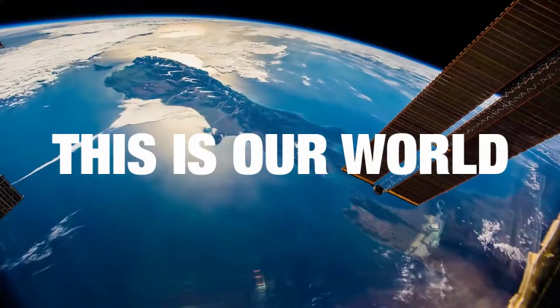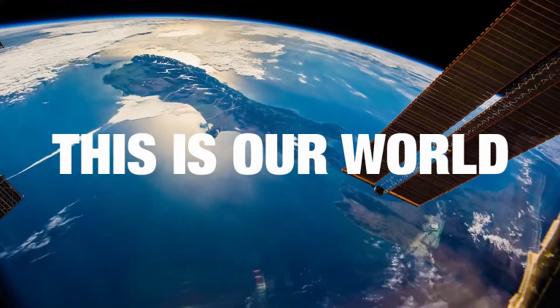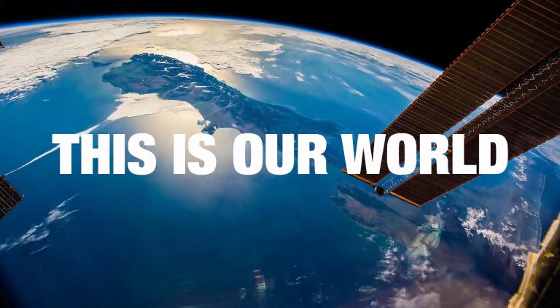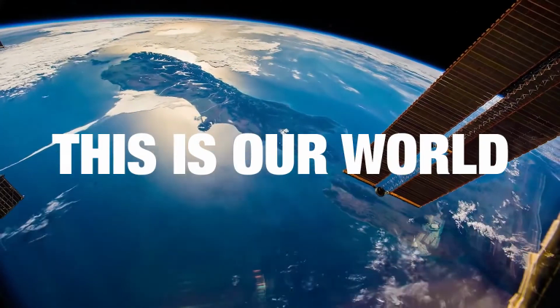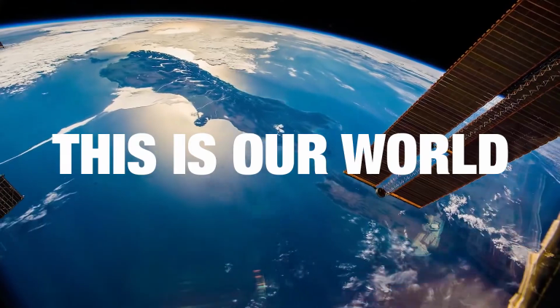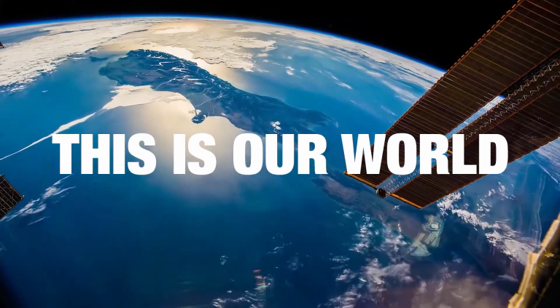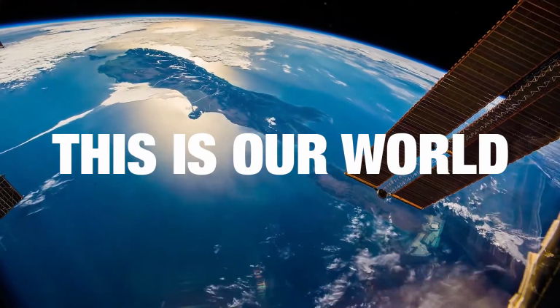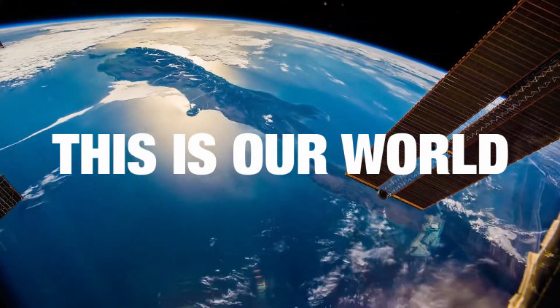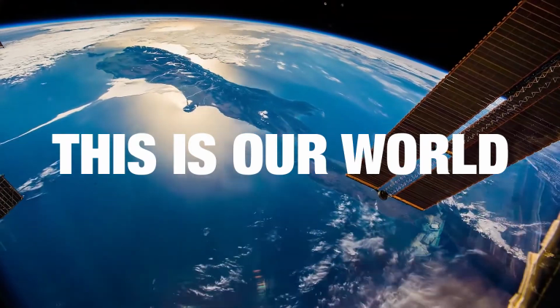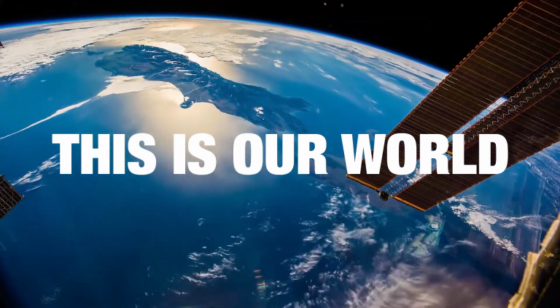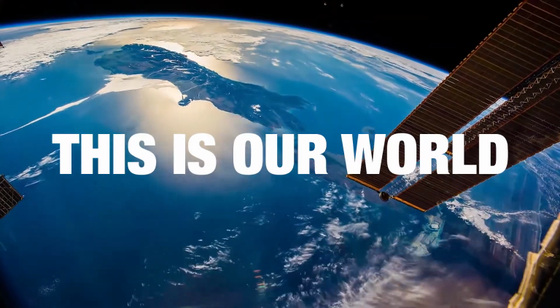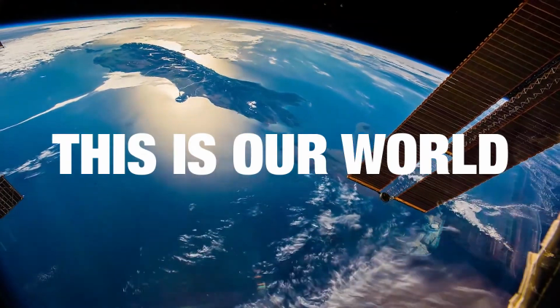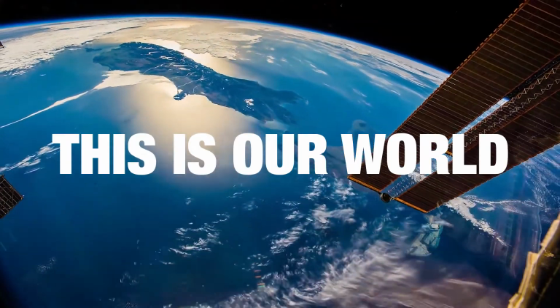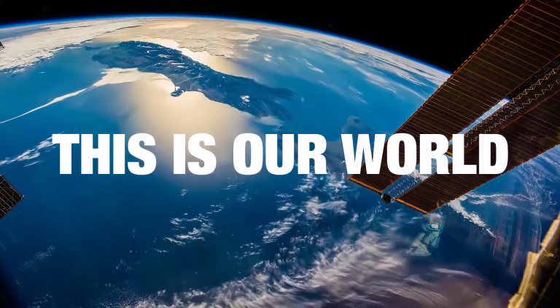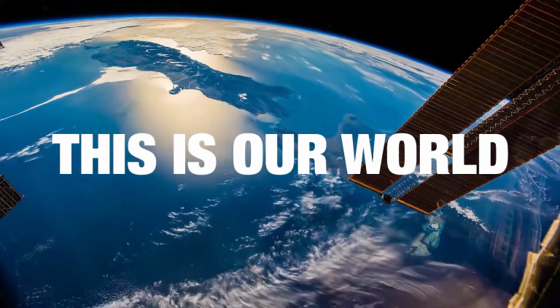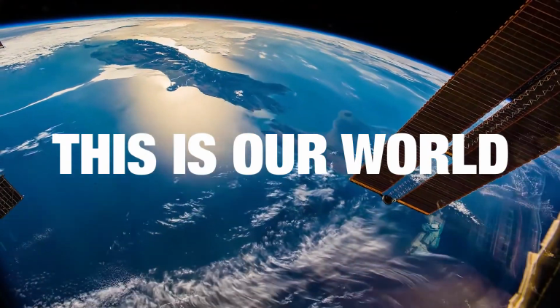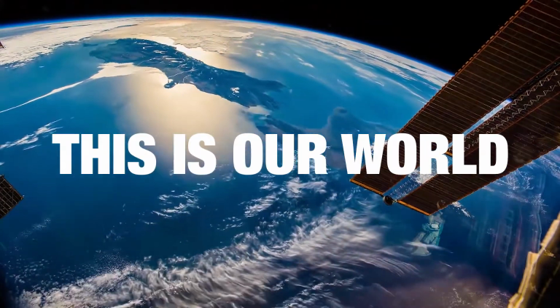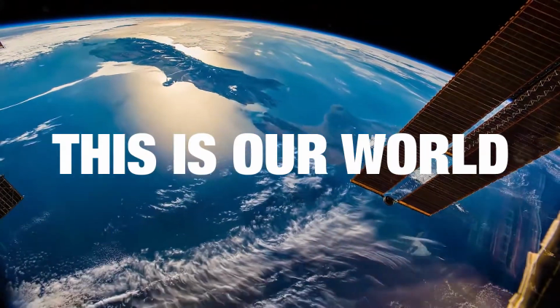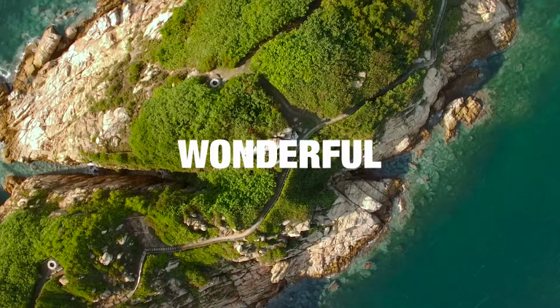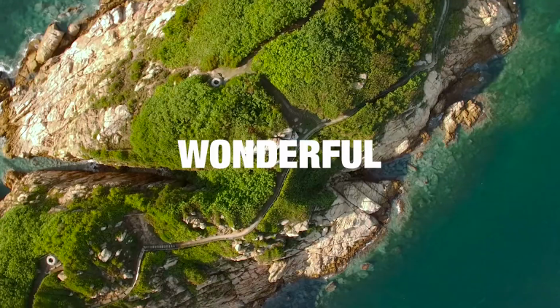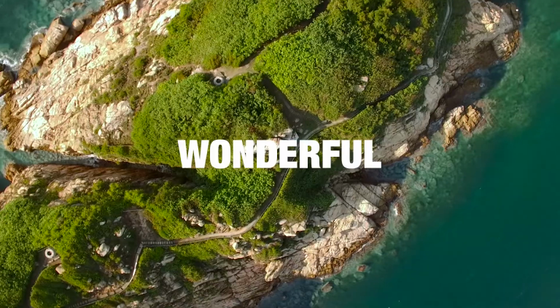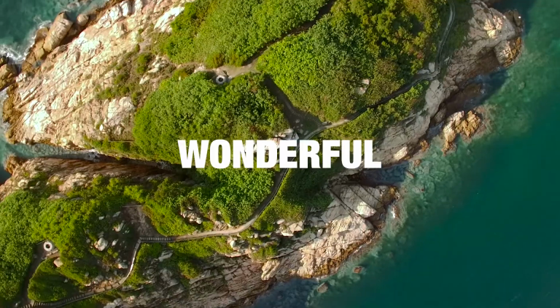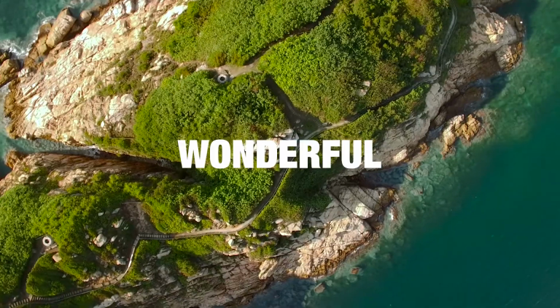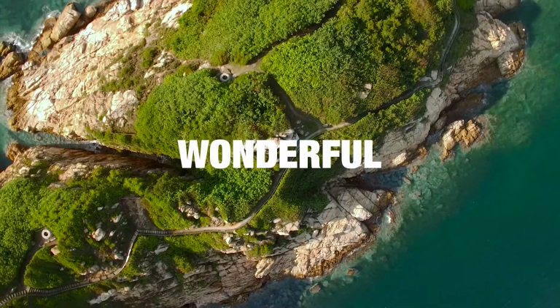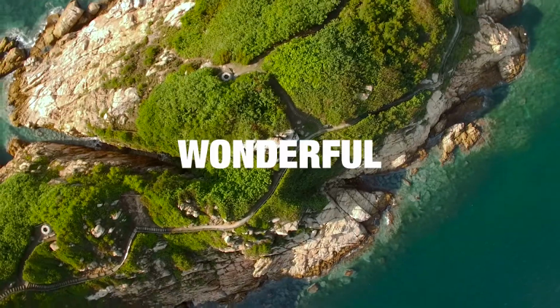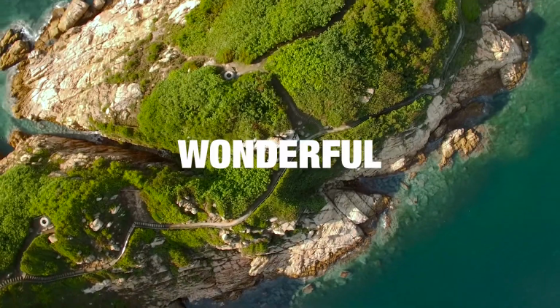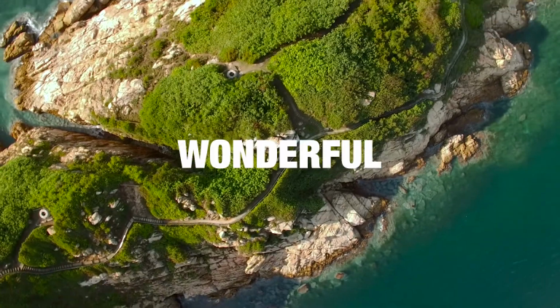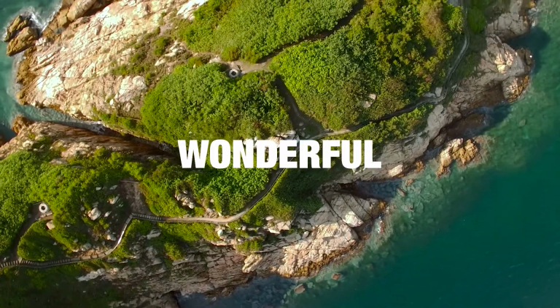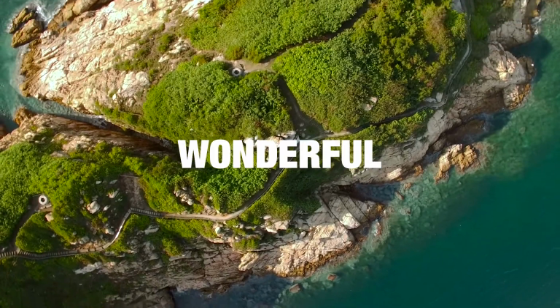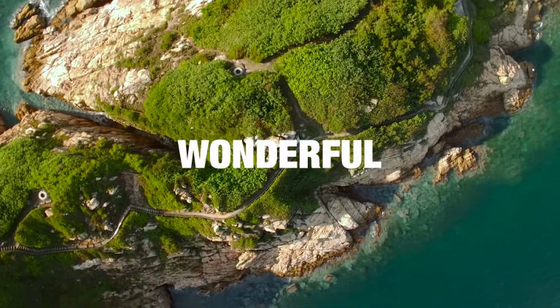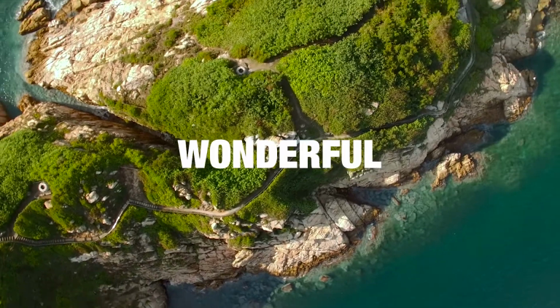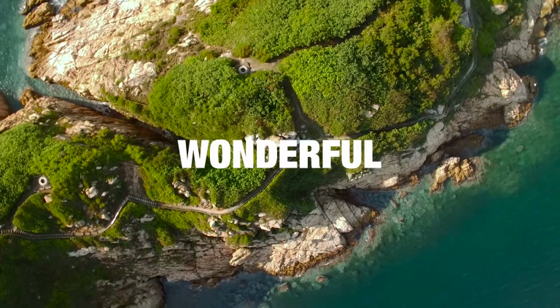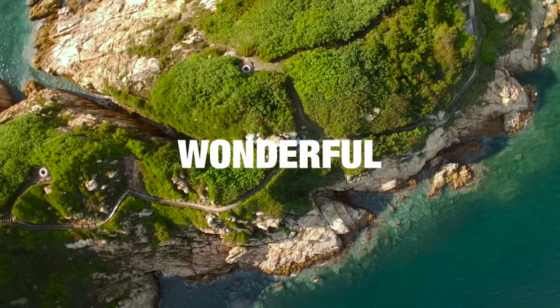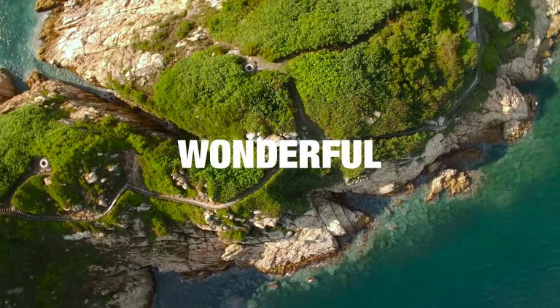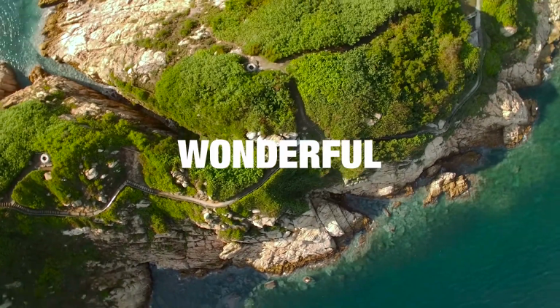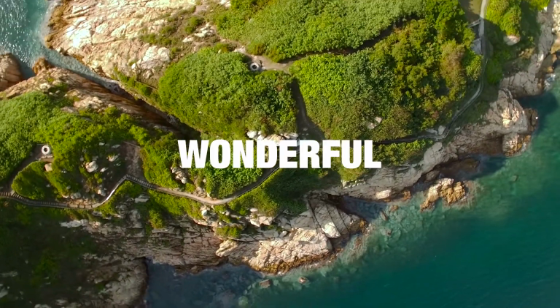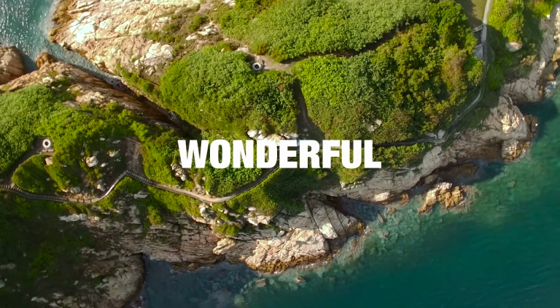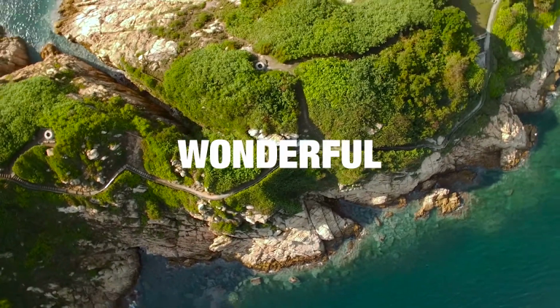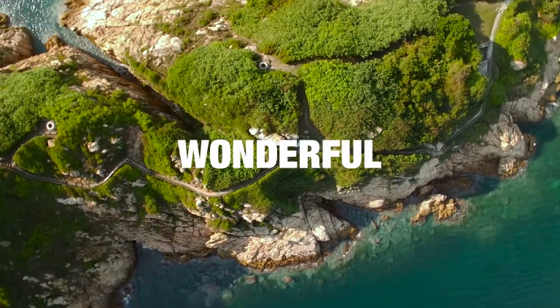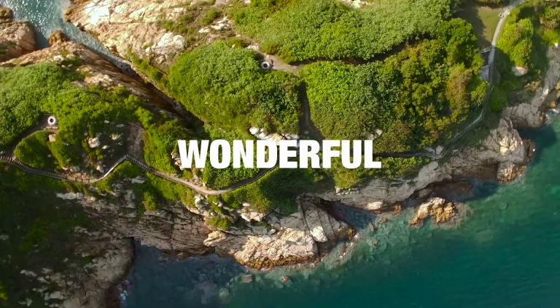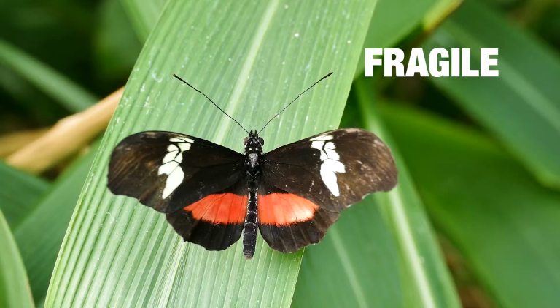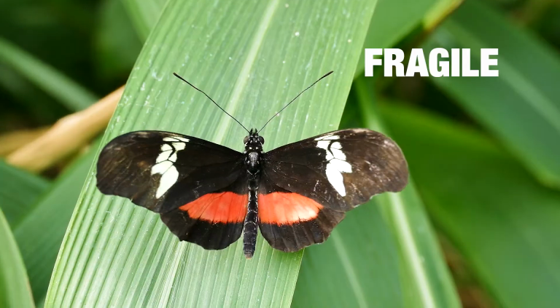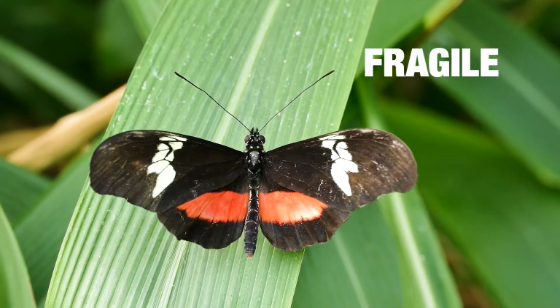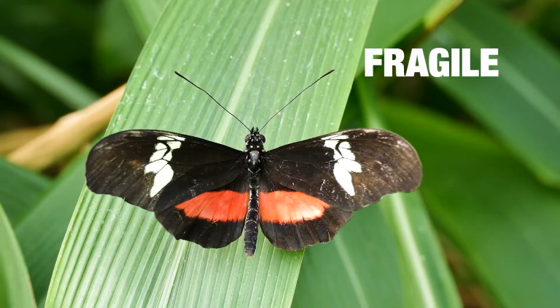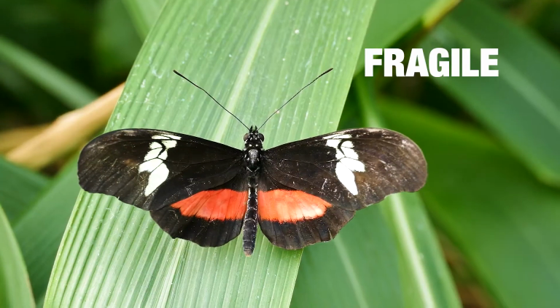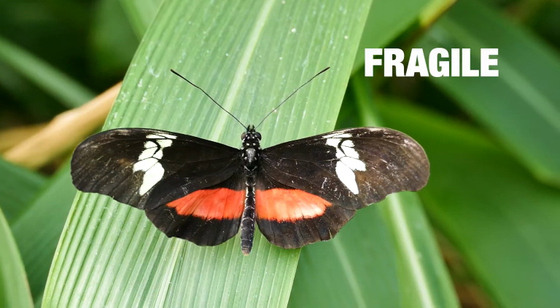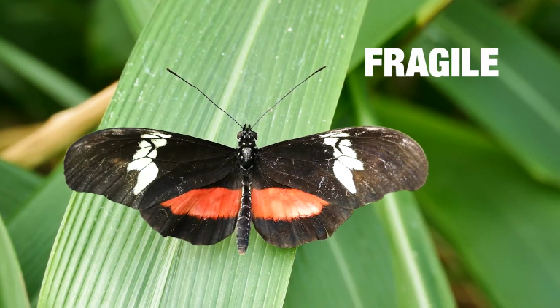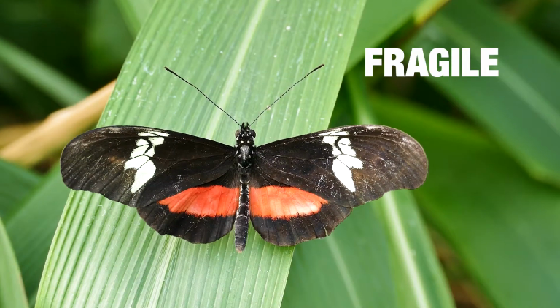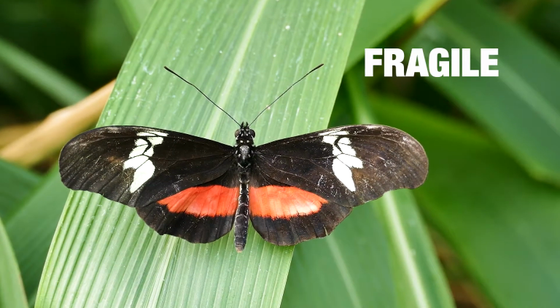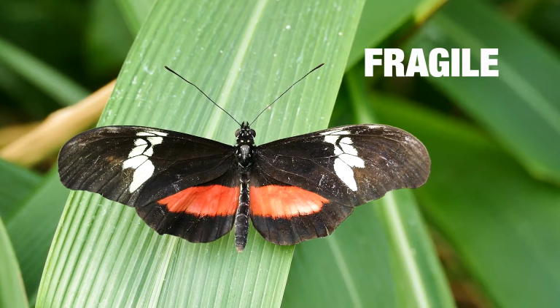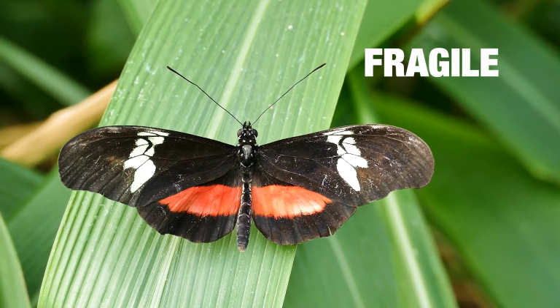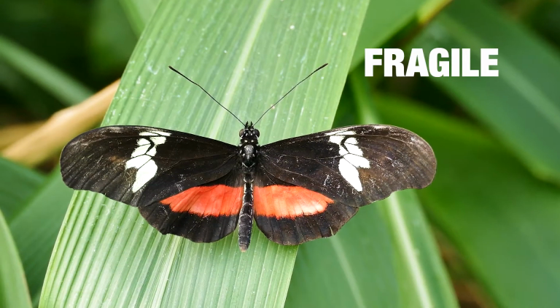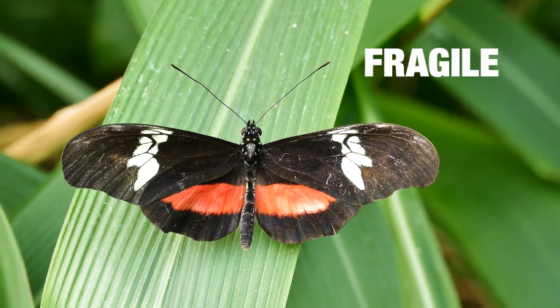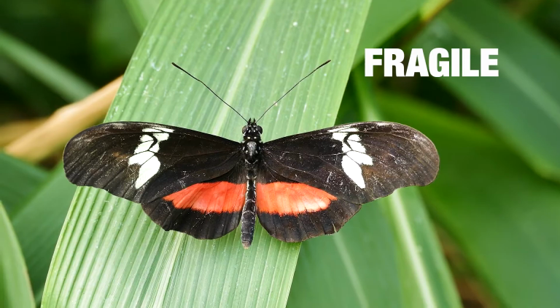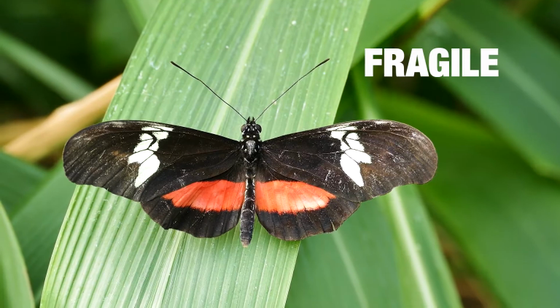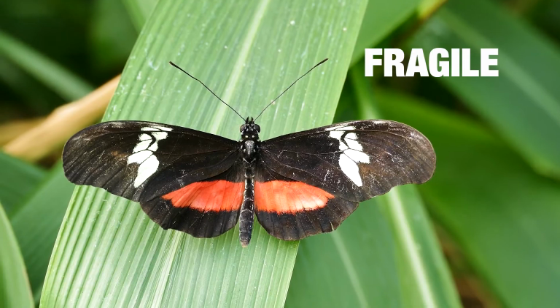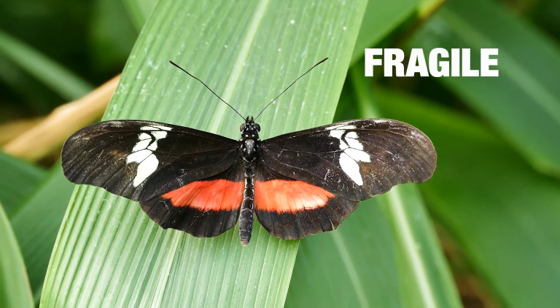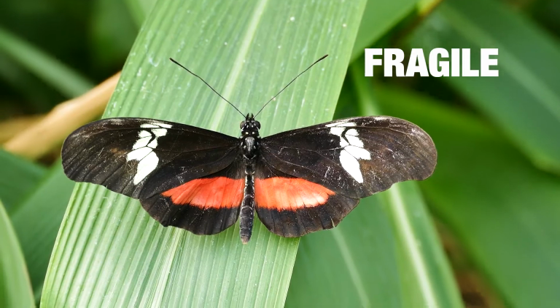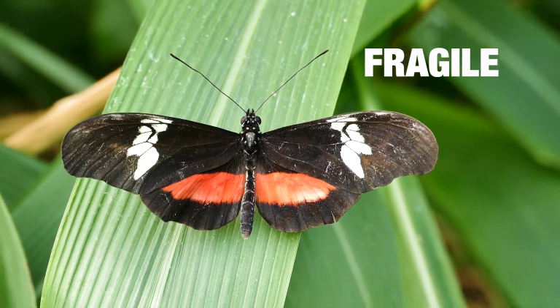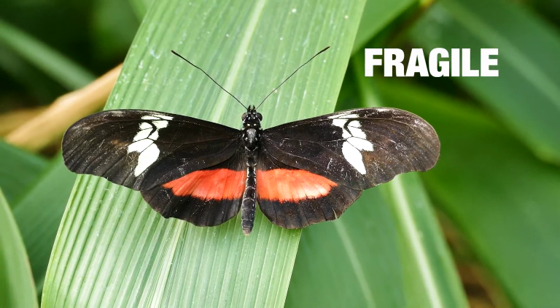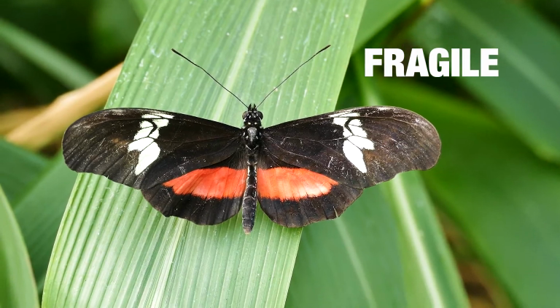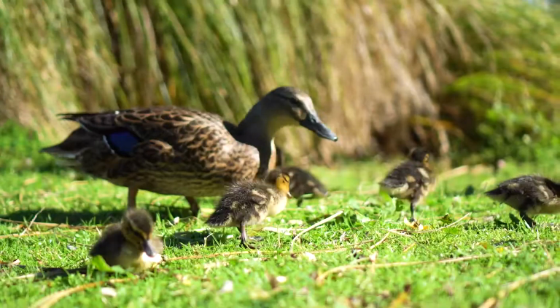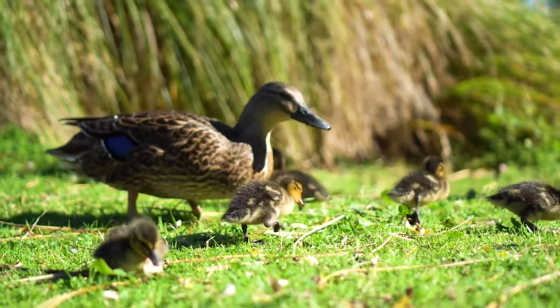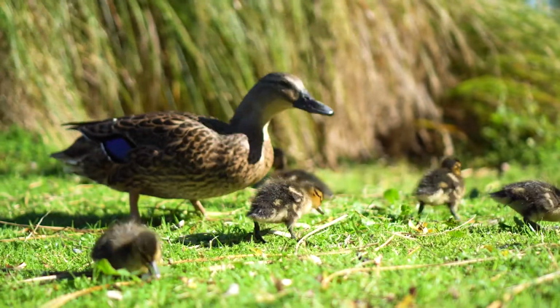This is our world. It's wonderful, but it's fragile and will not last forever.